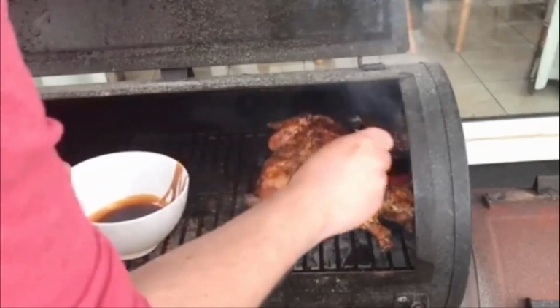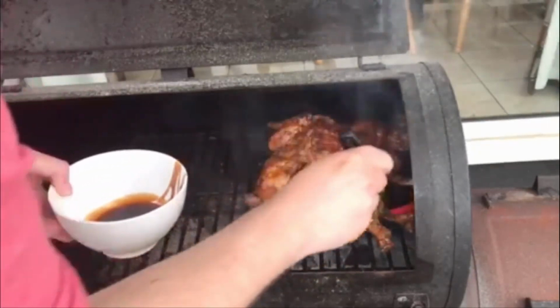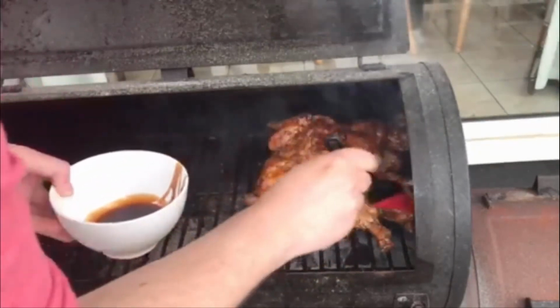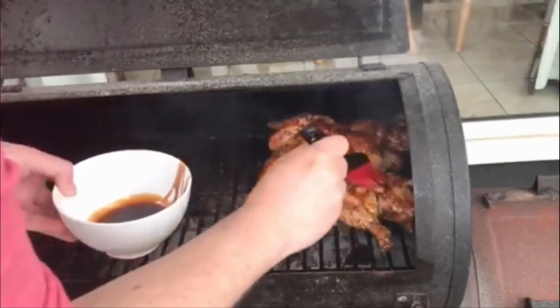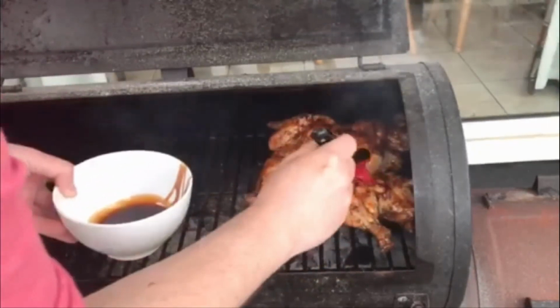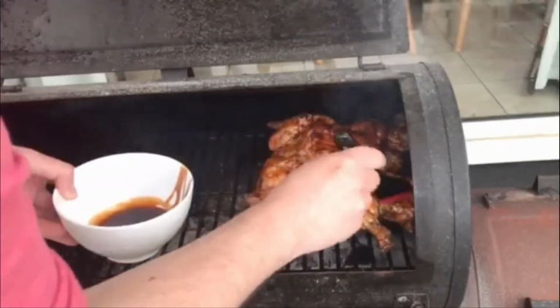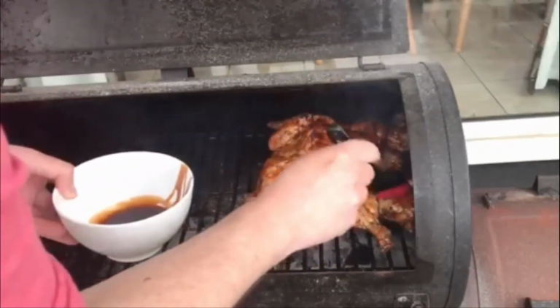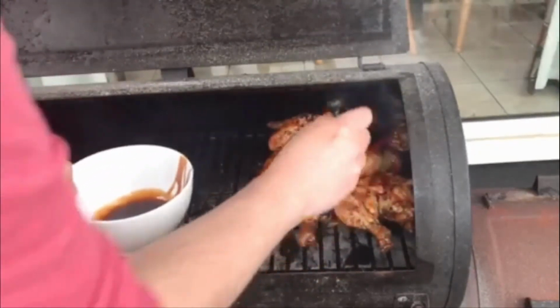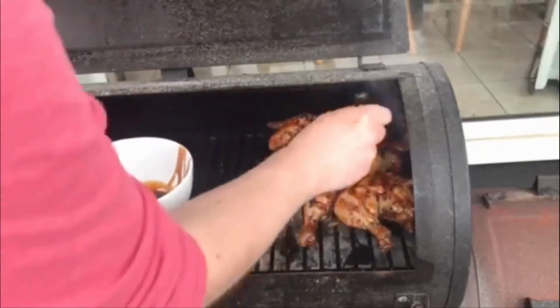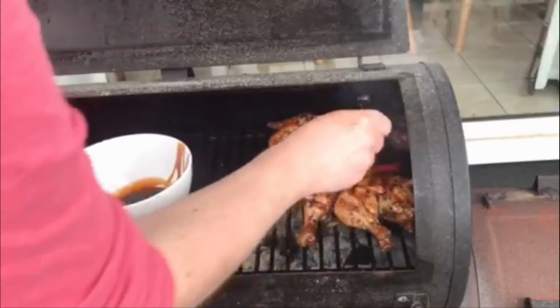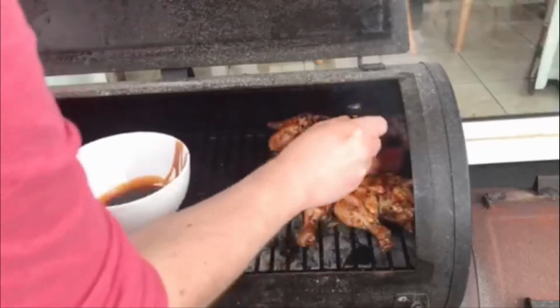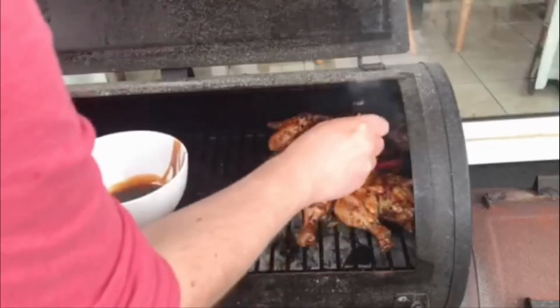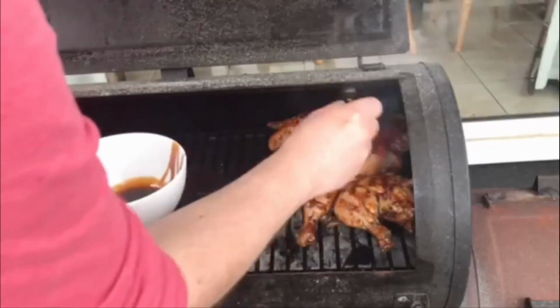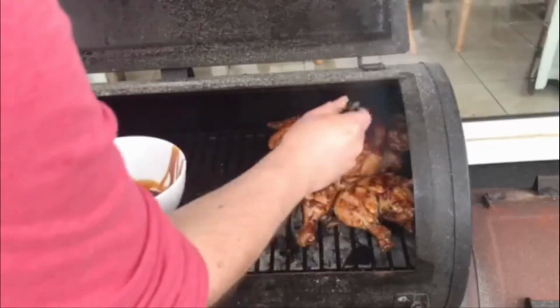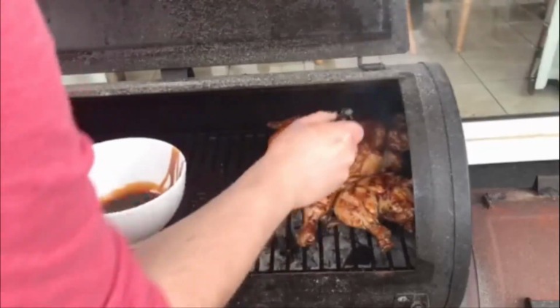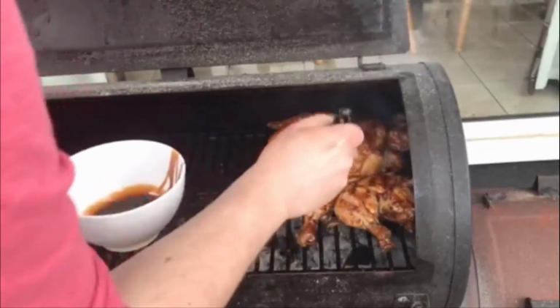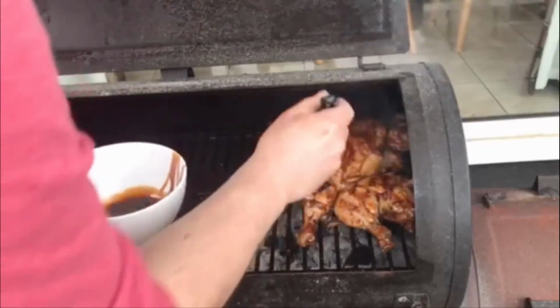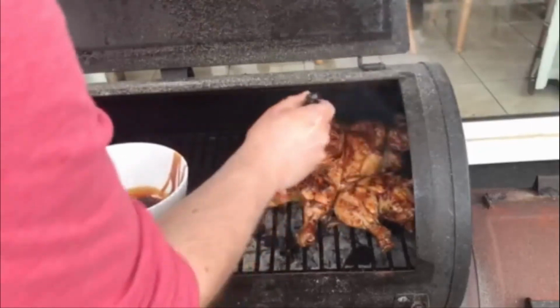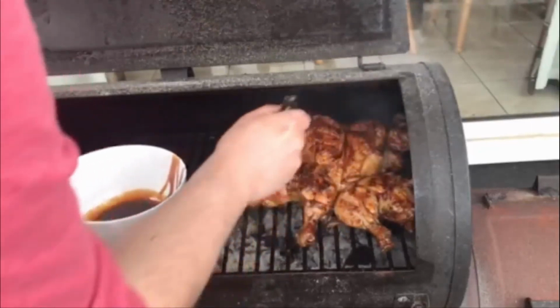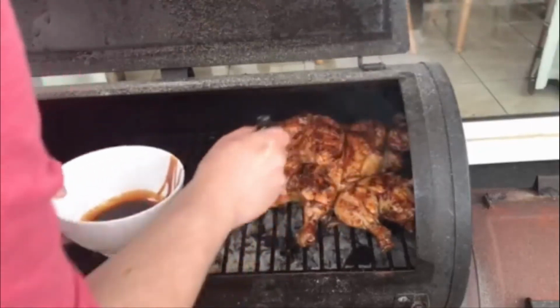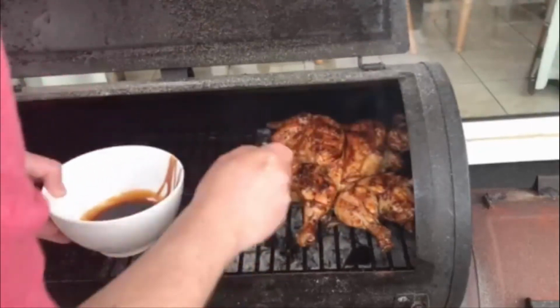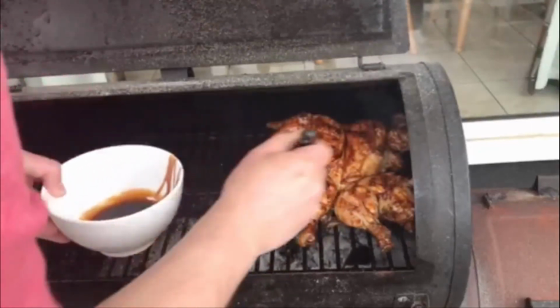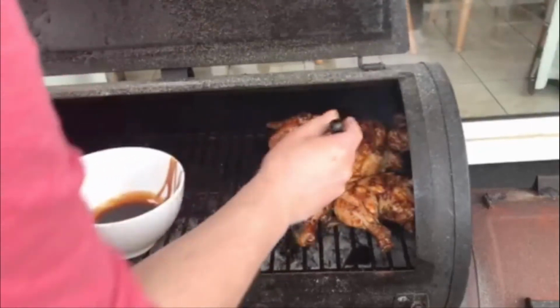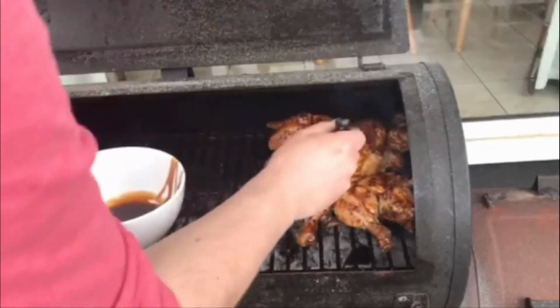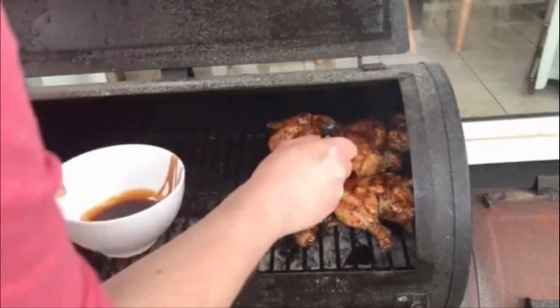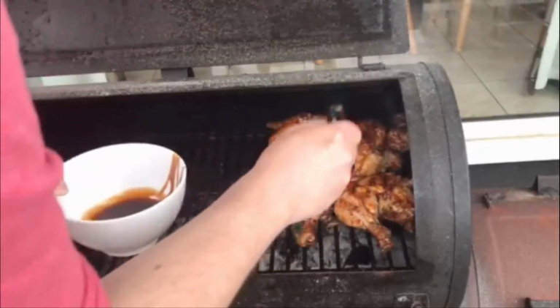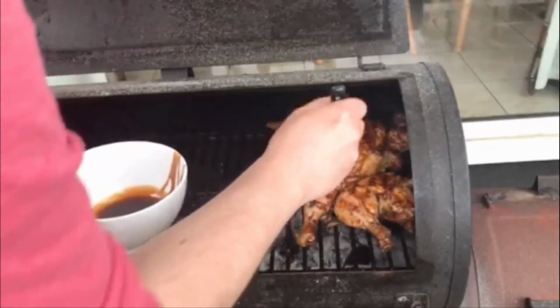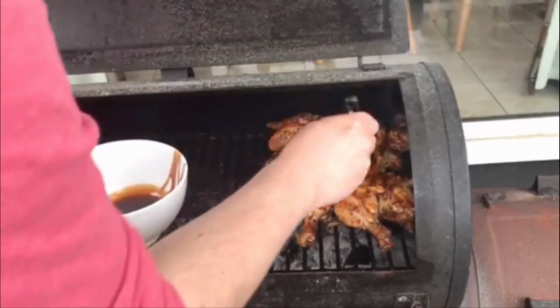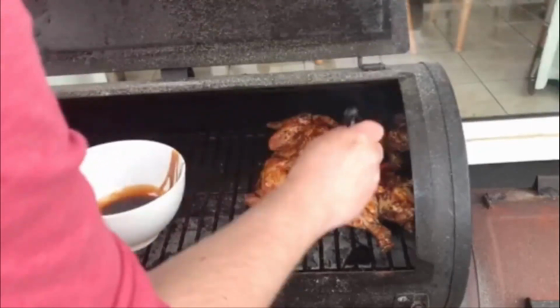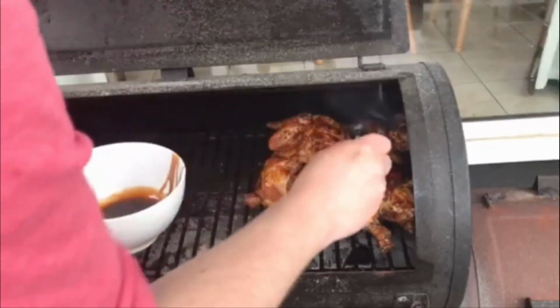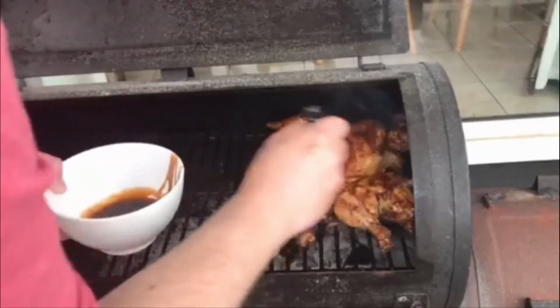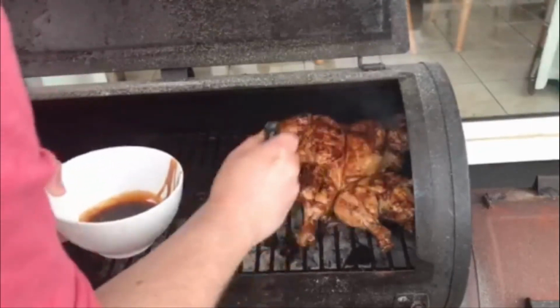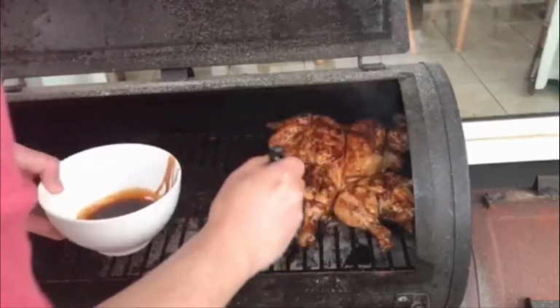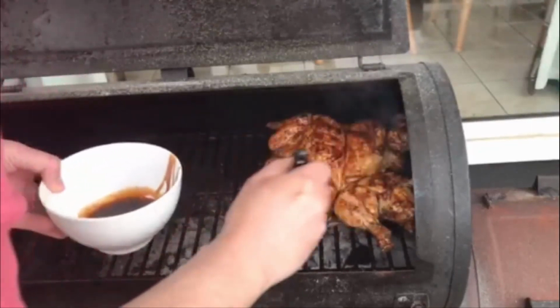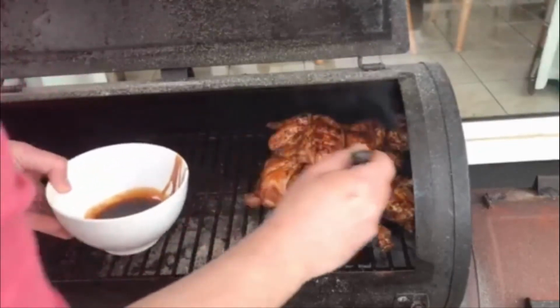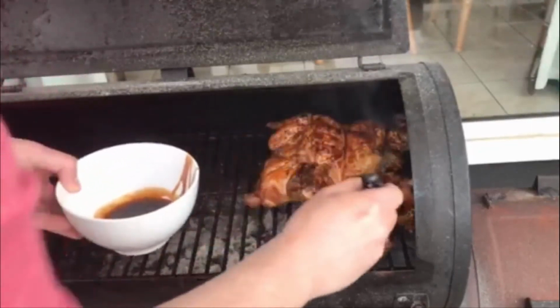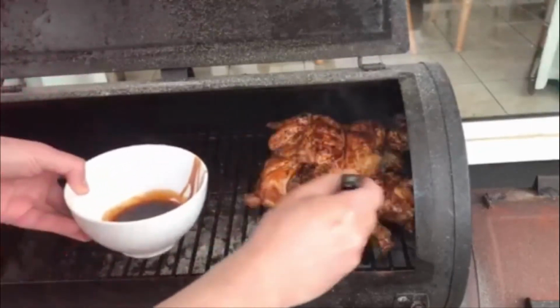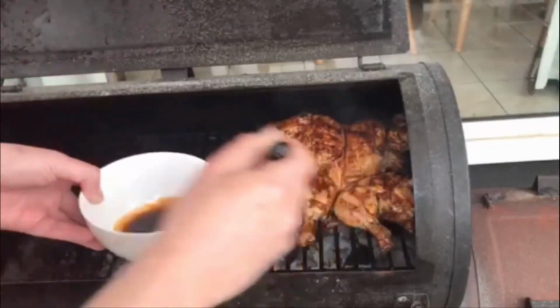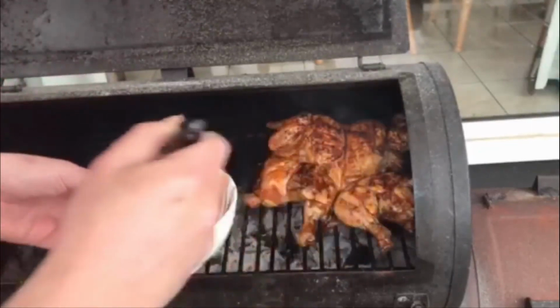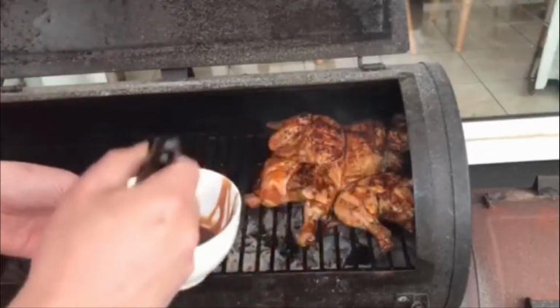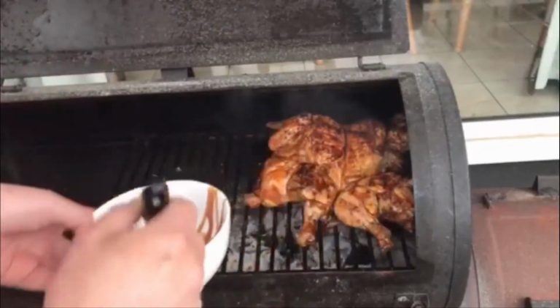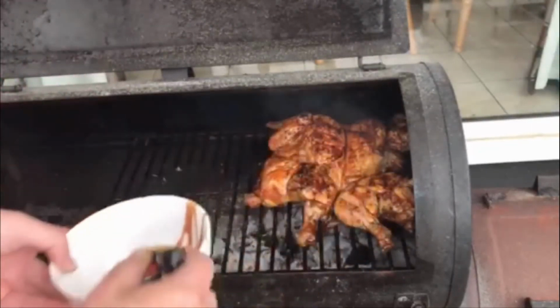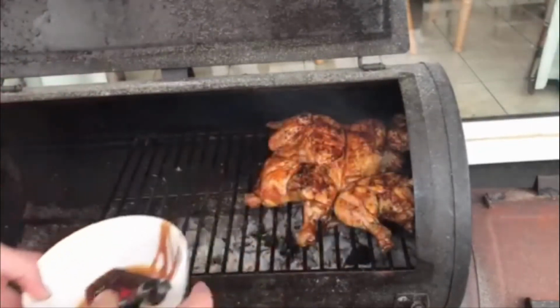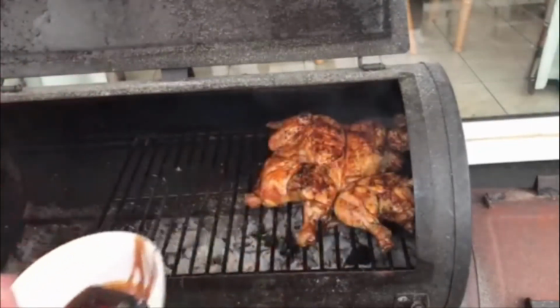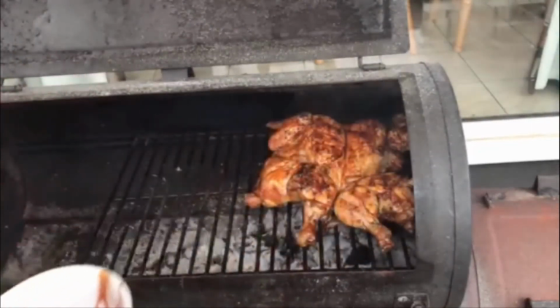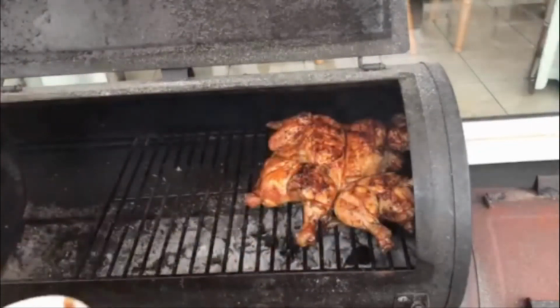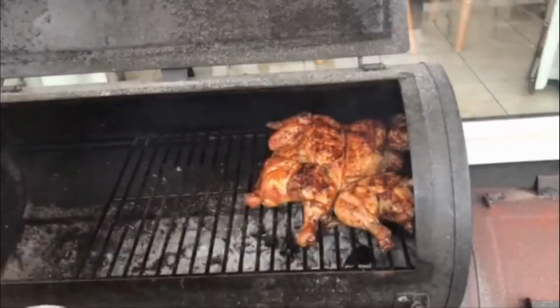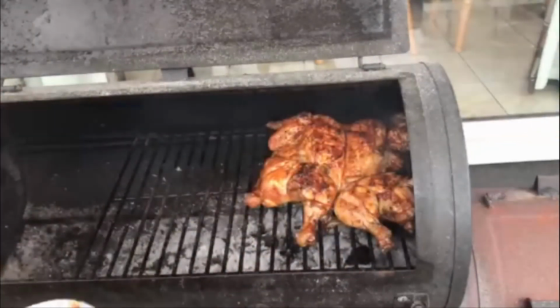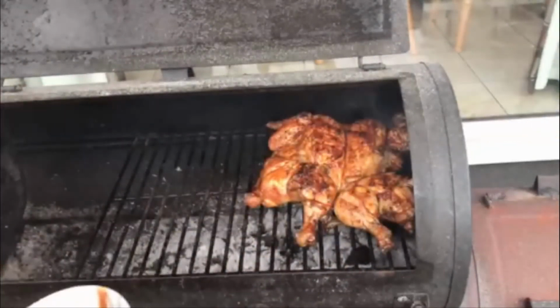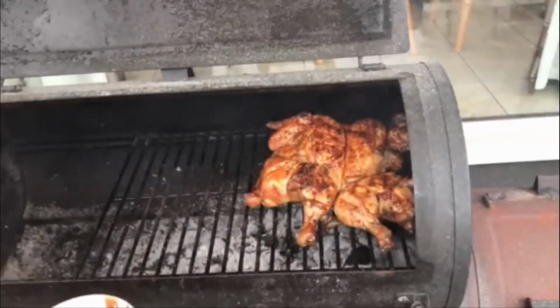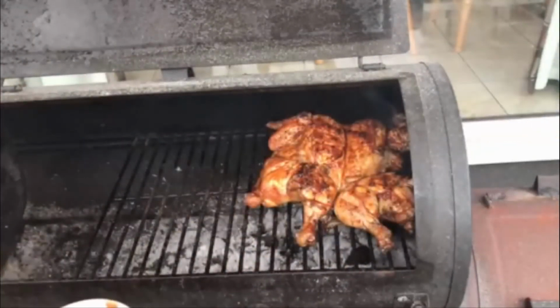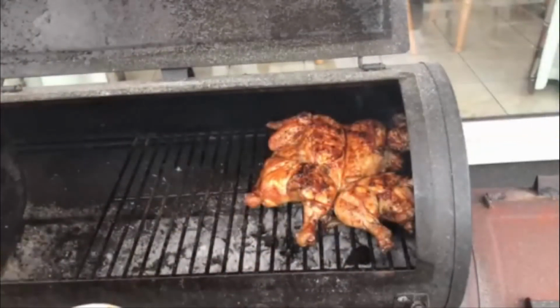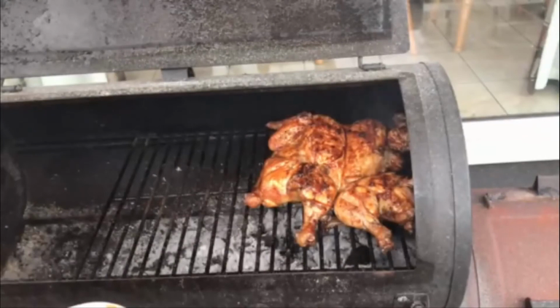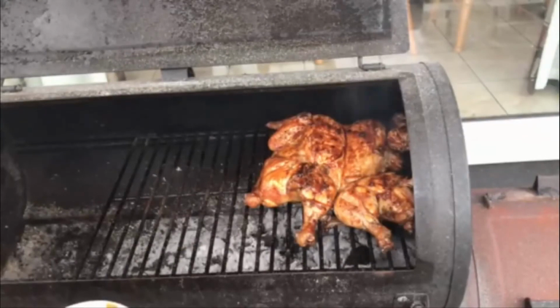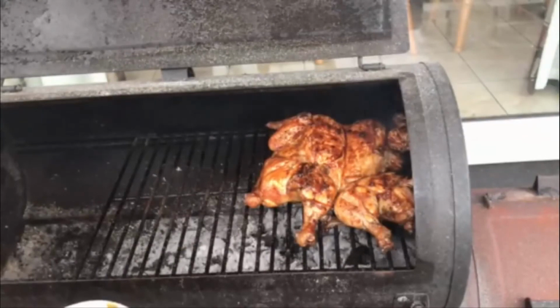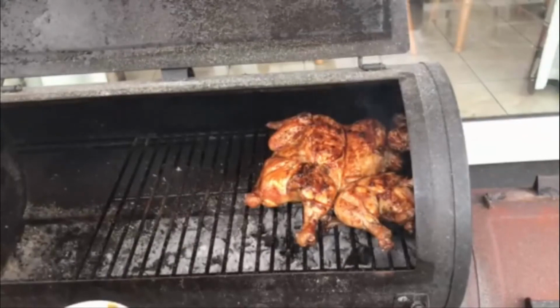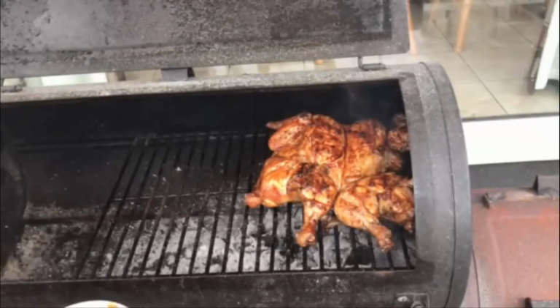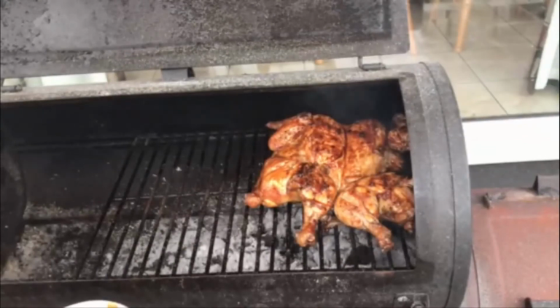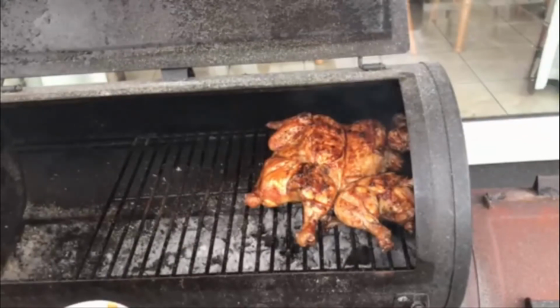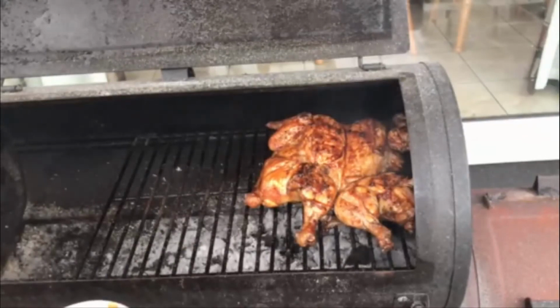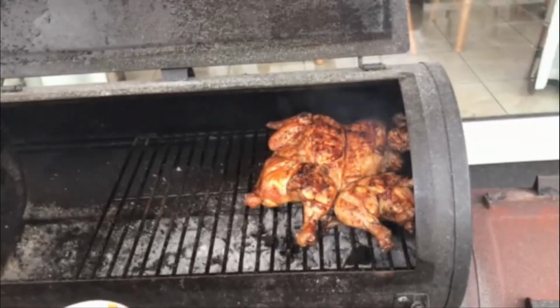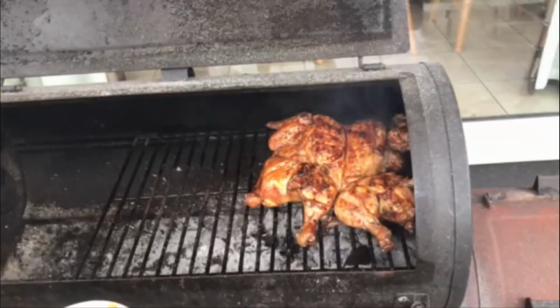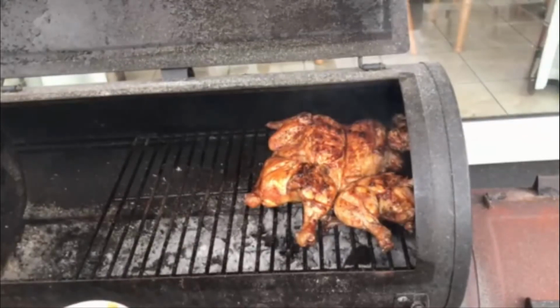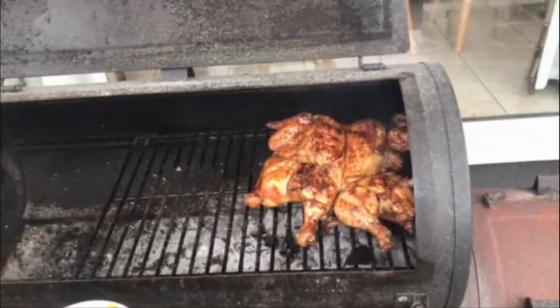I don't want to put too much sauce on it. Another five minutes and the bird will be finished.